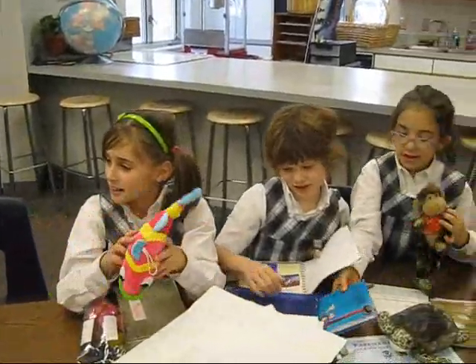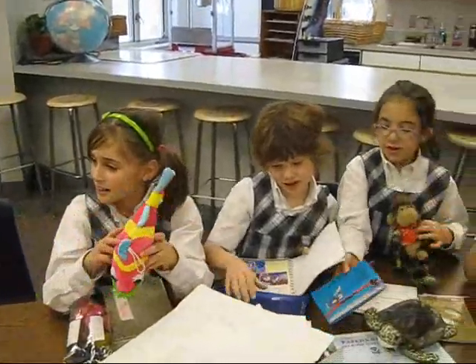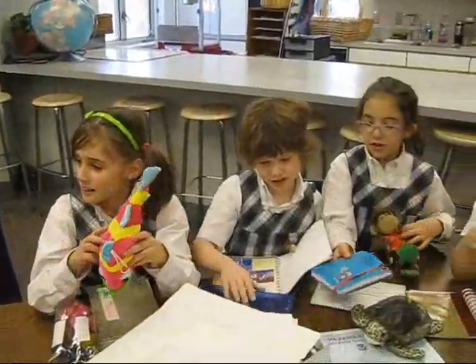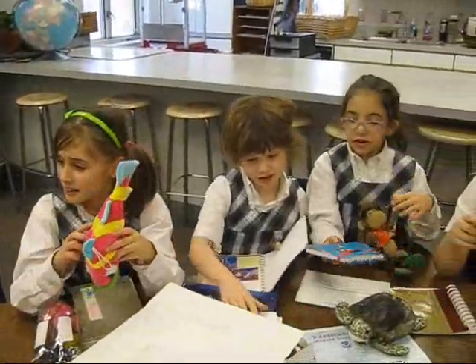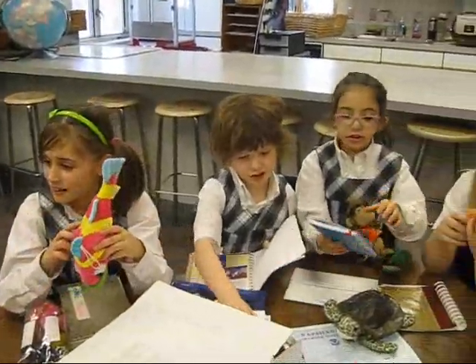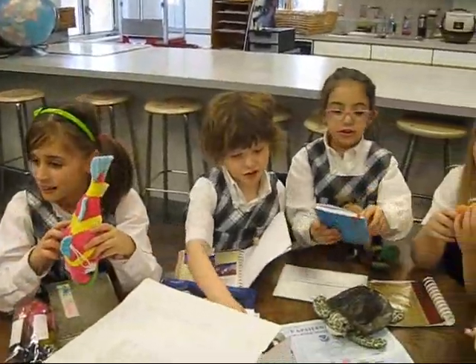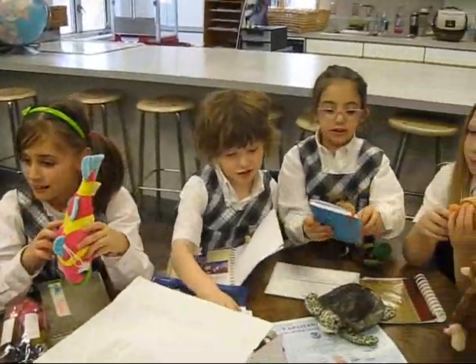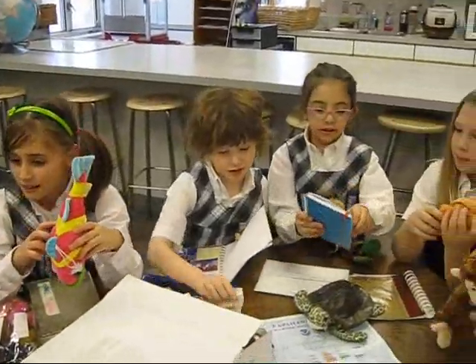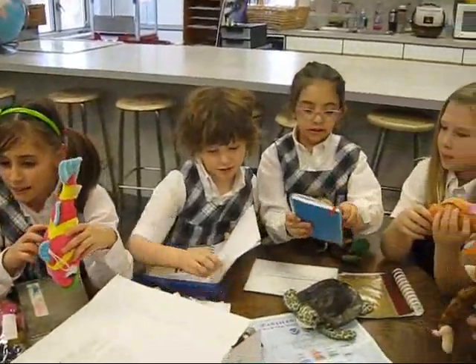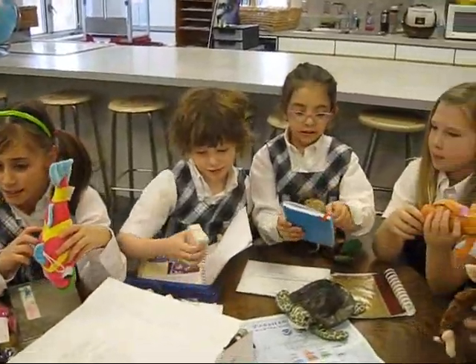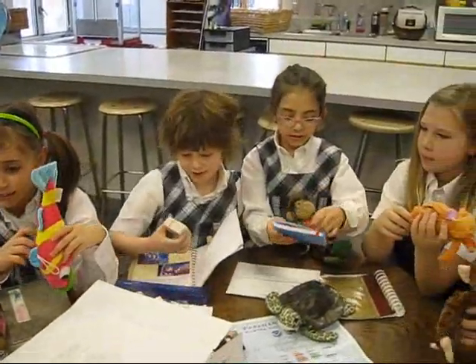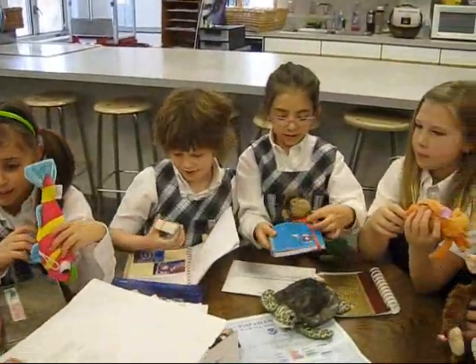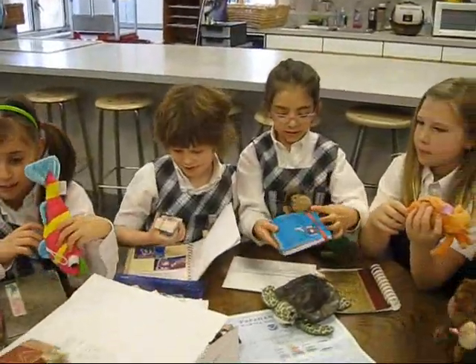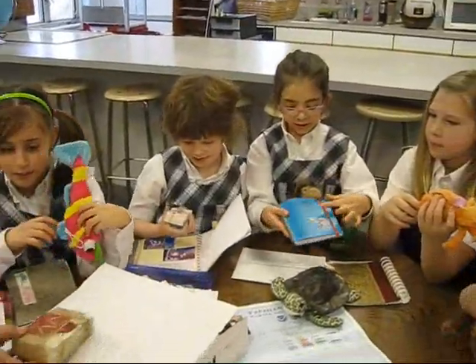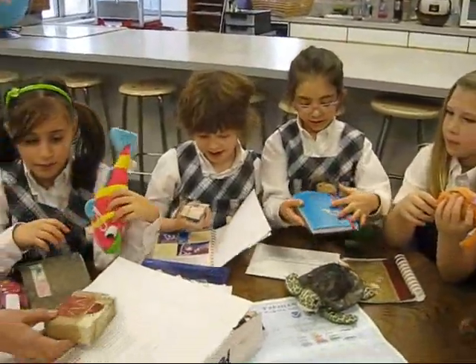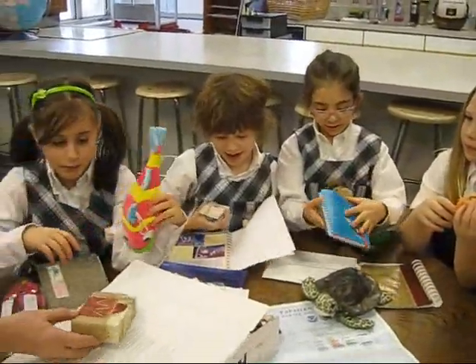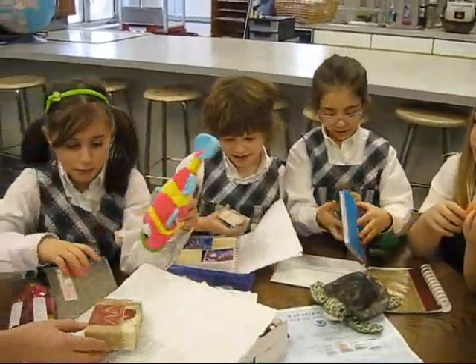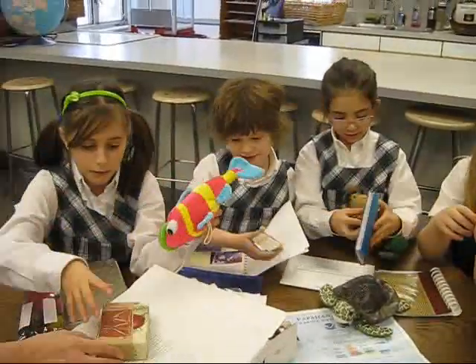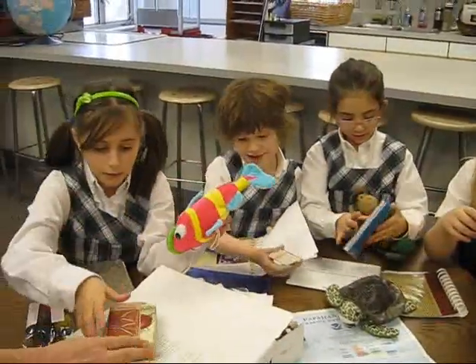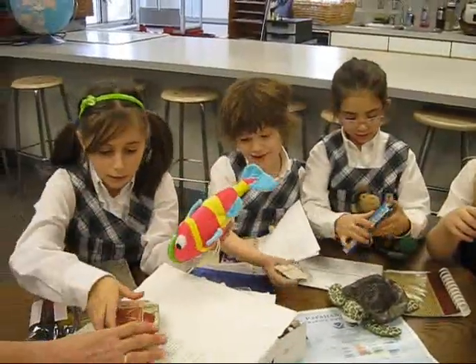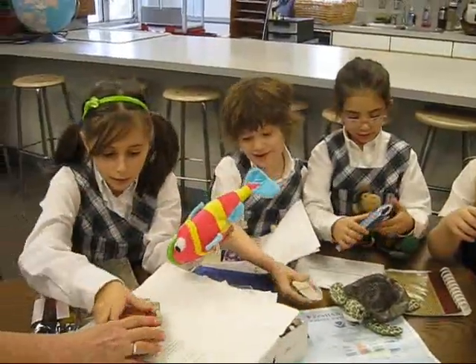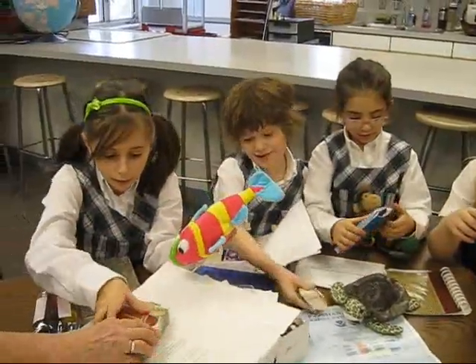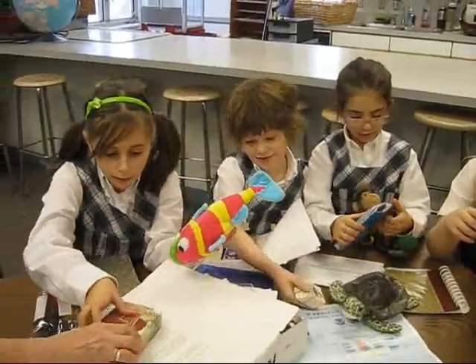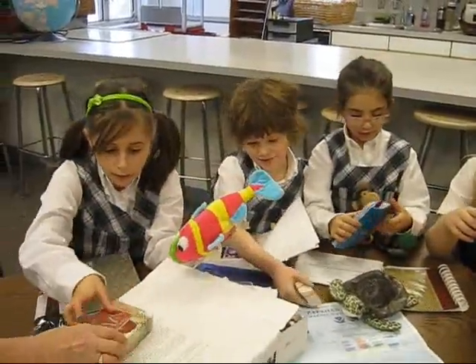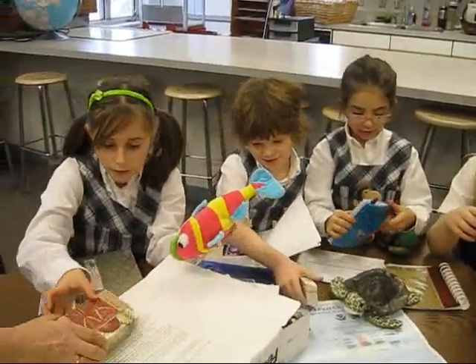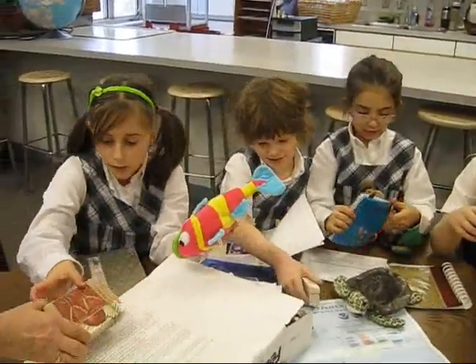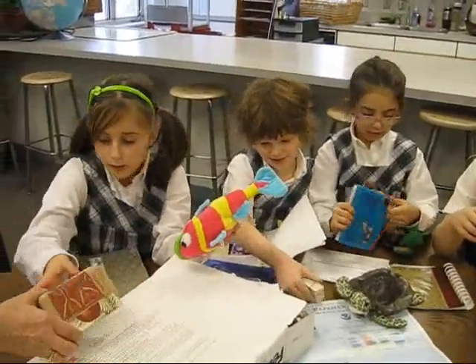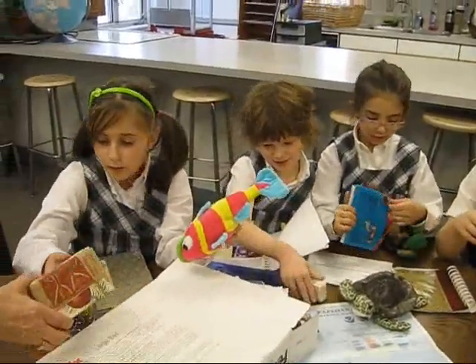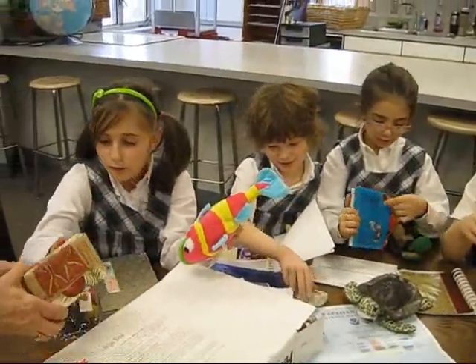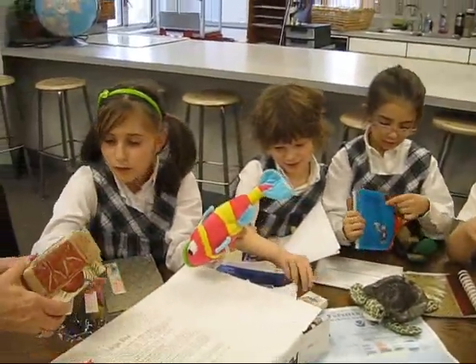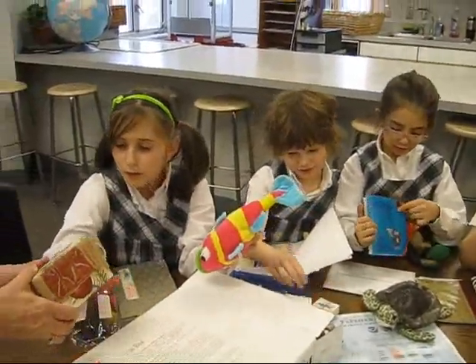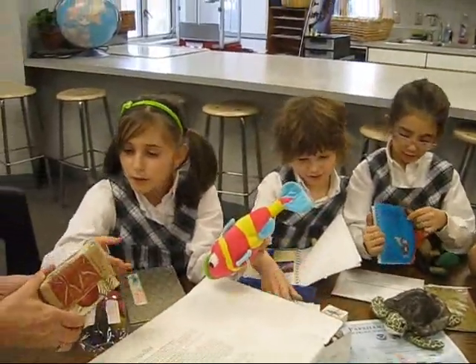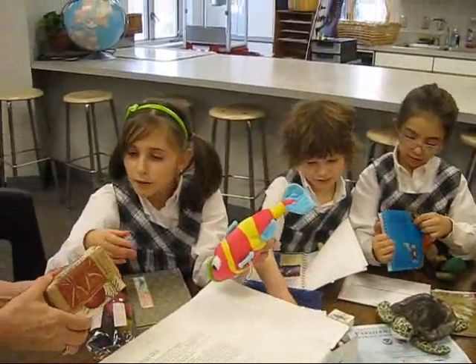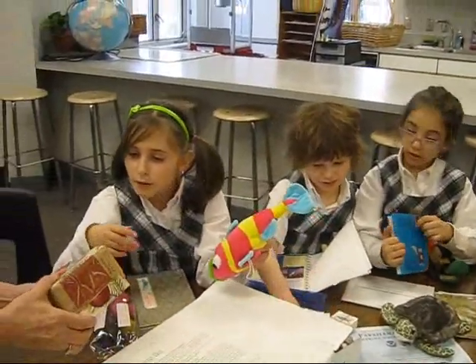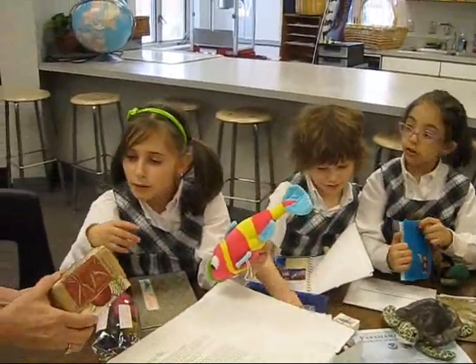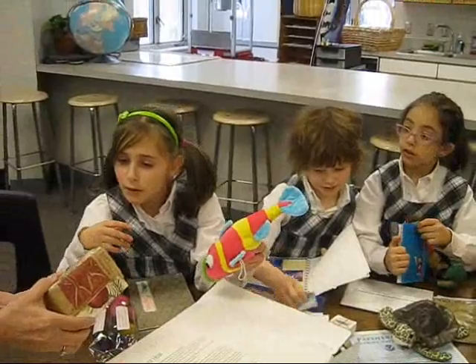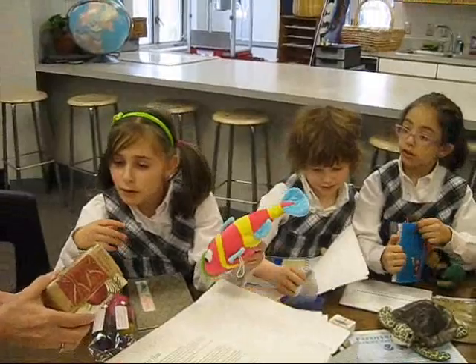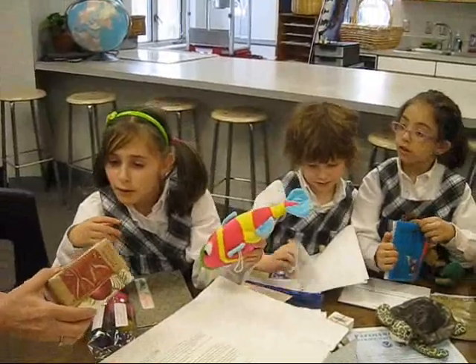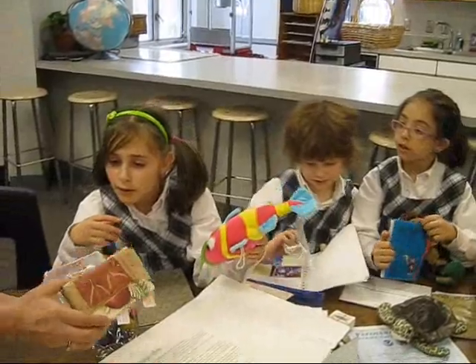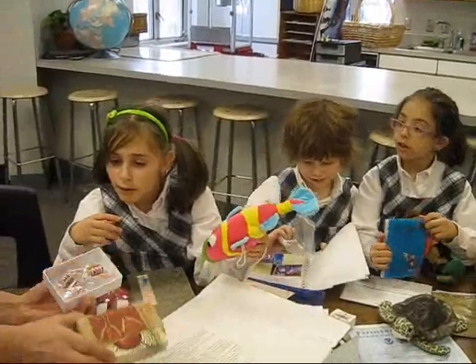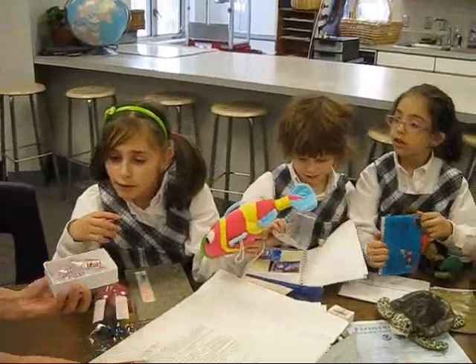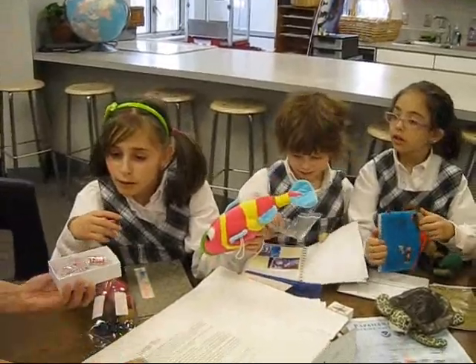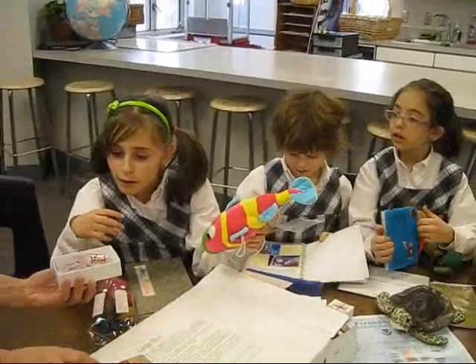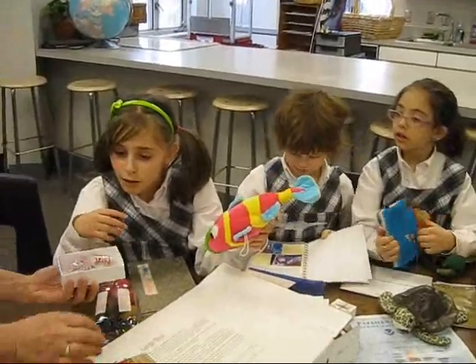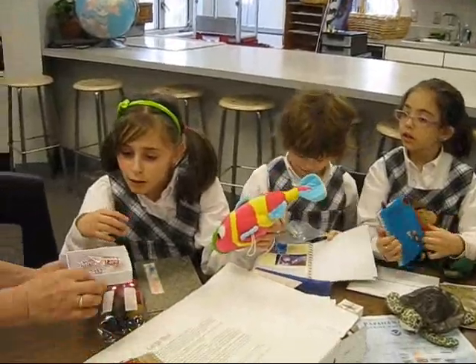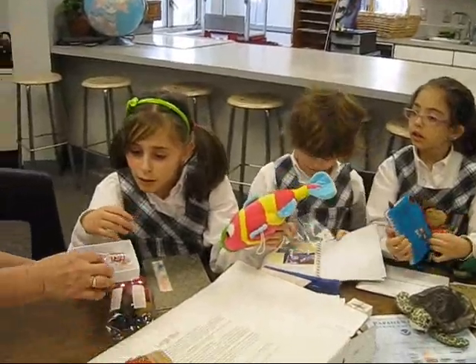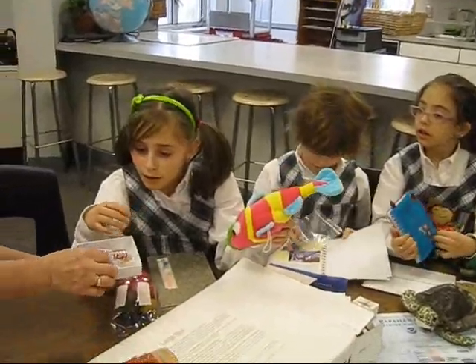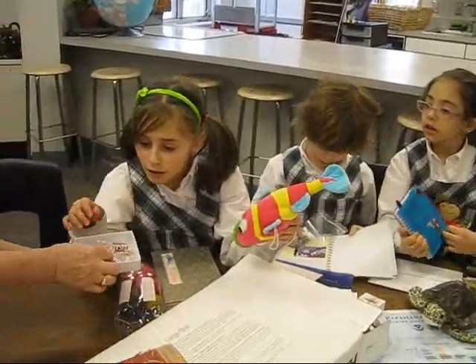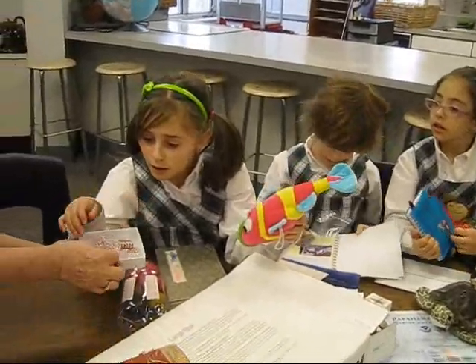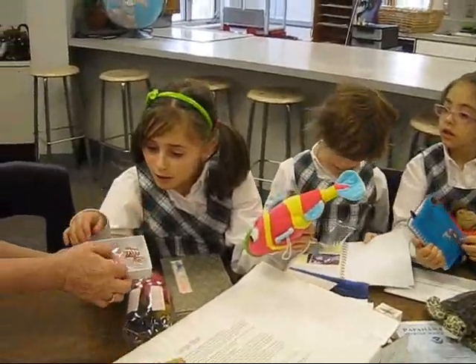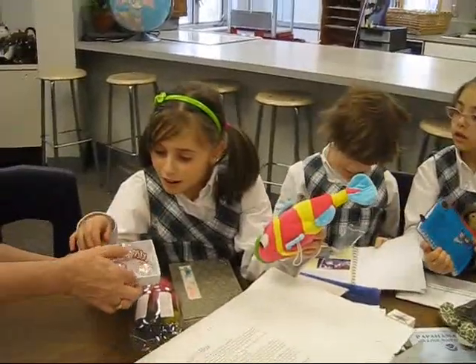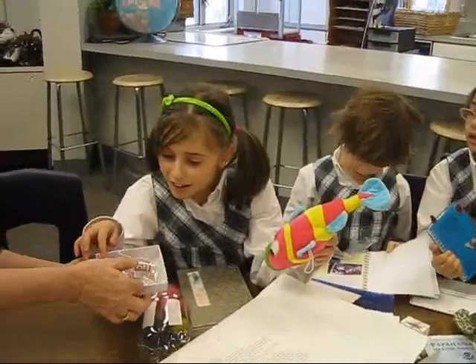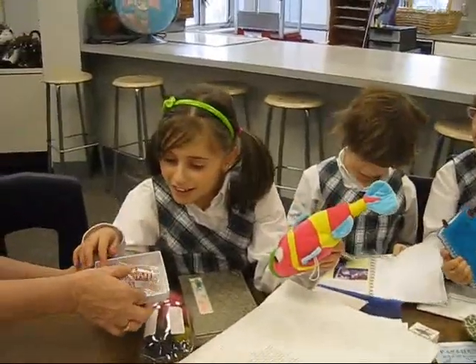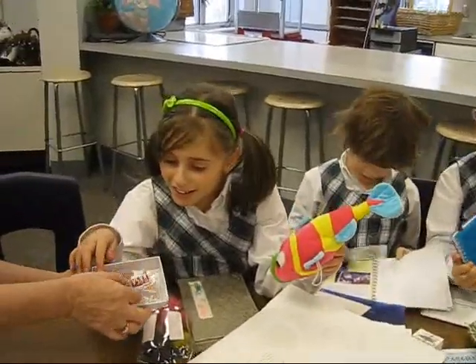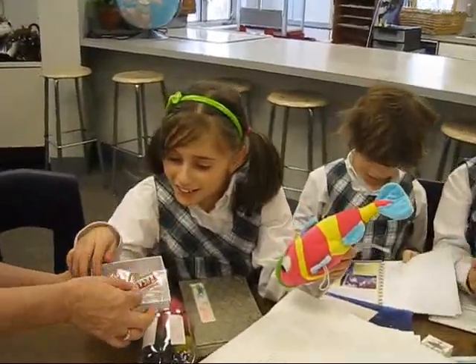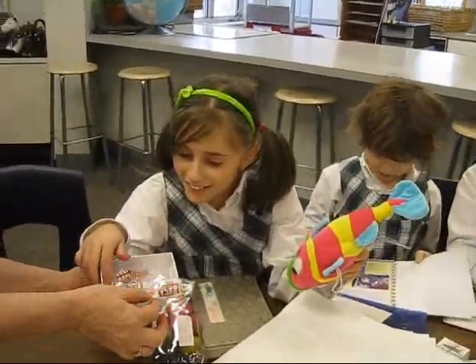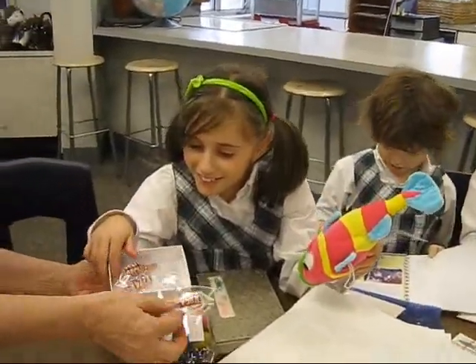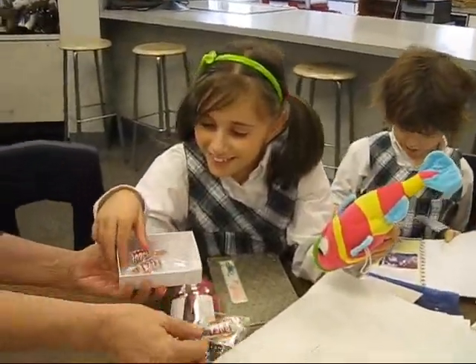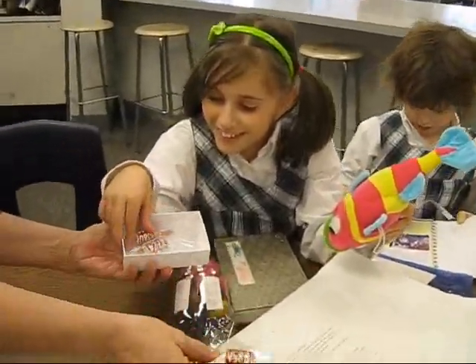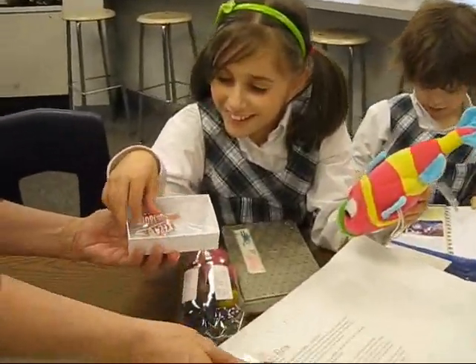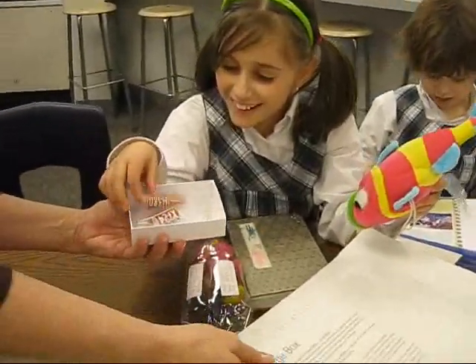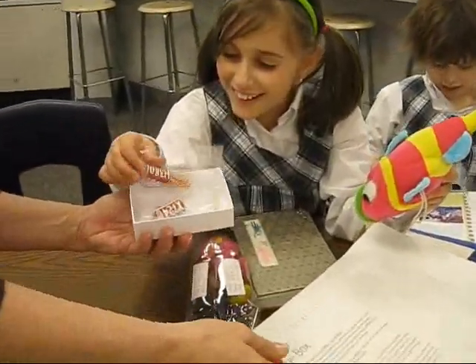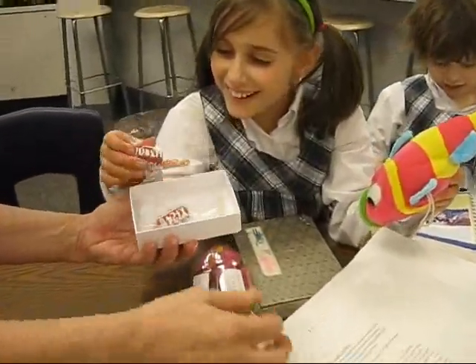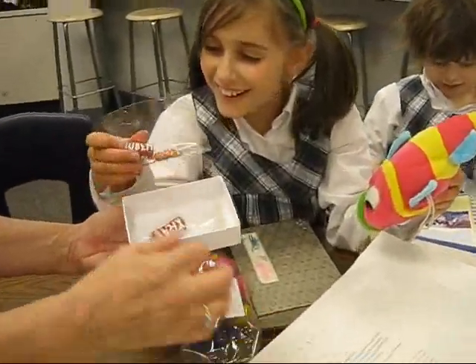And a journal. For our newest members of our group, look at what Mr. Hershey sent us. Whoa!